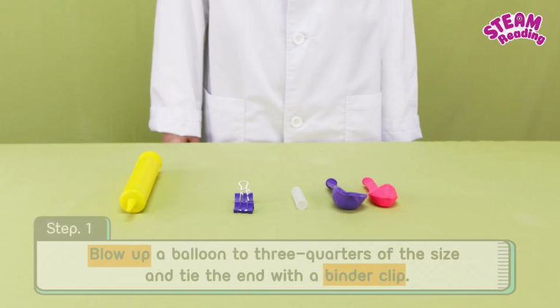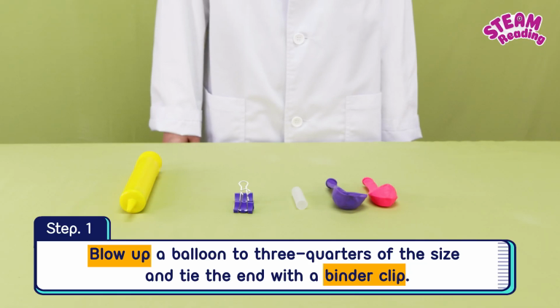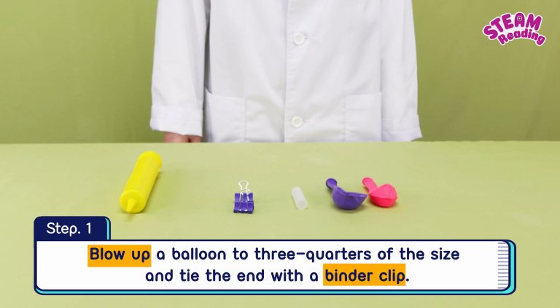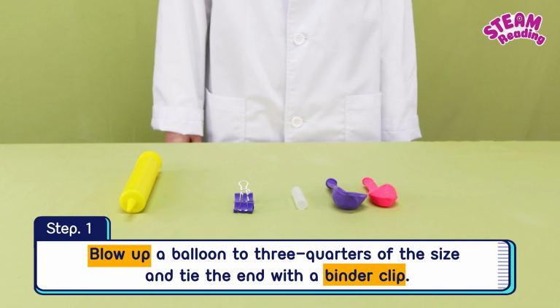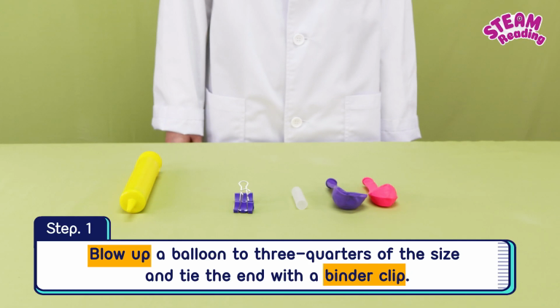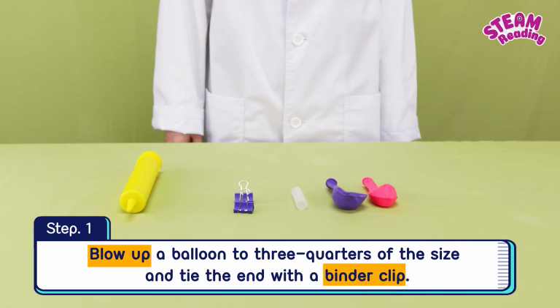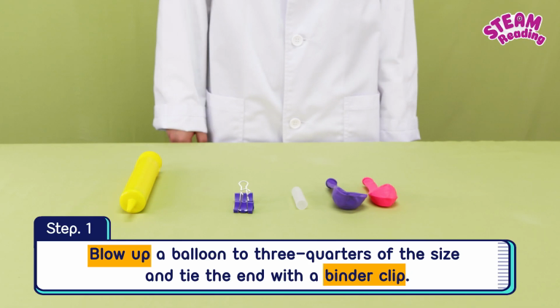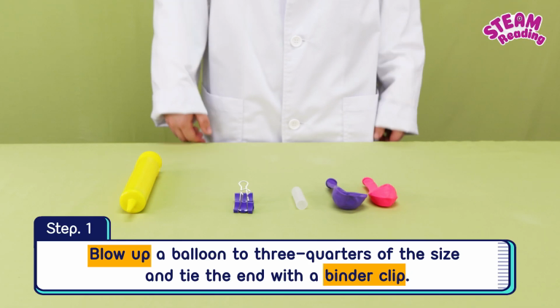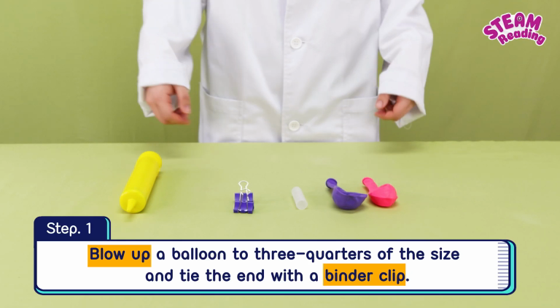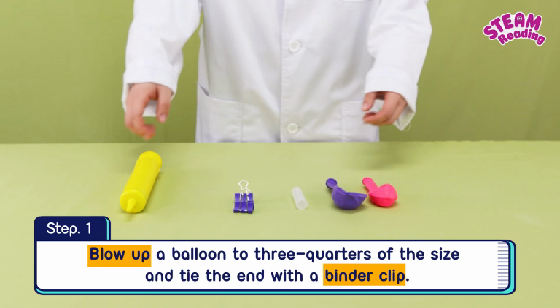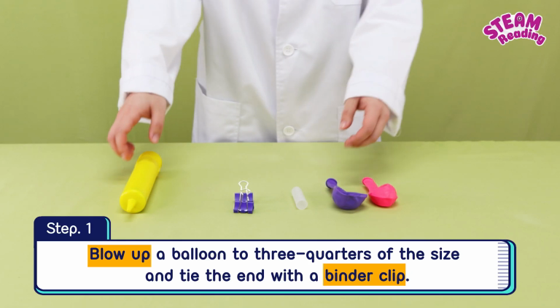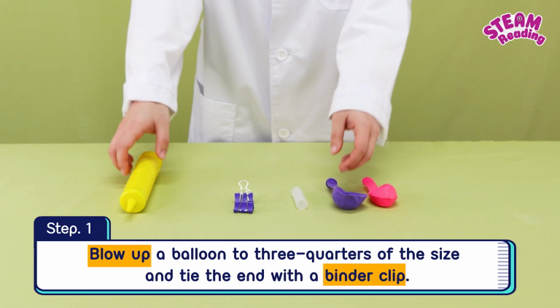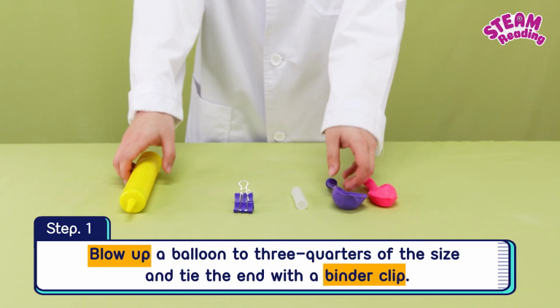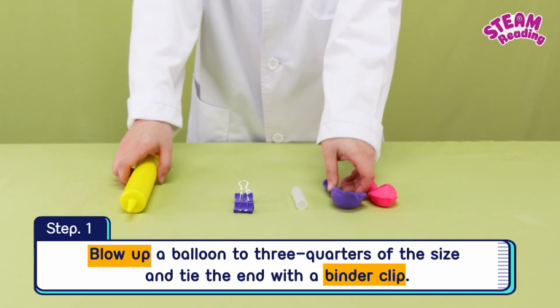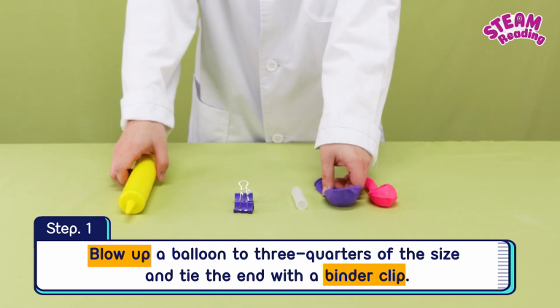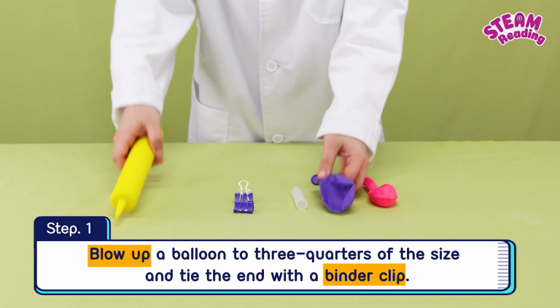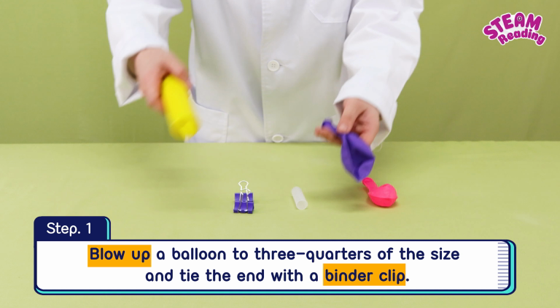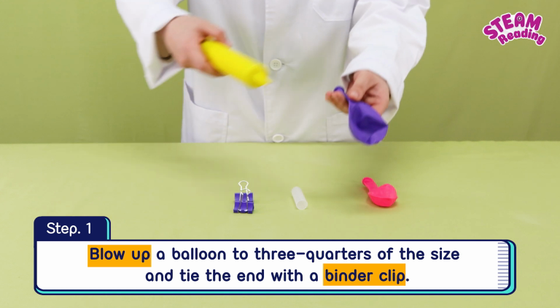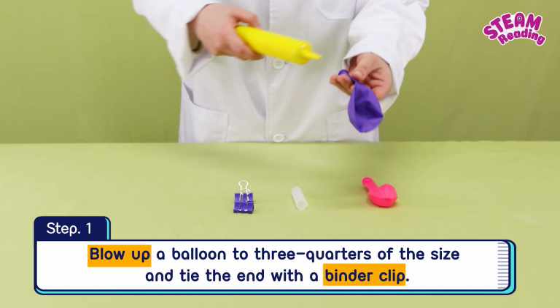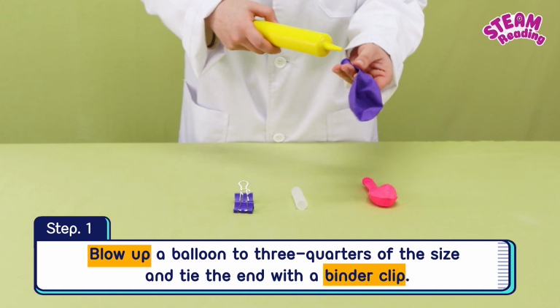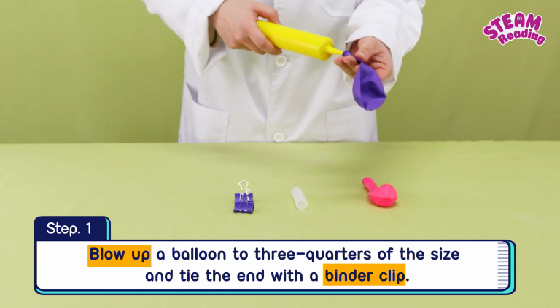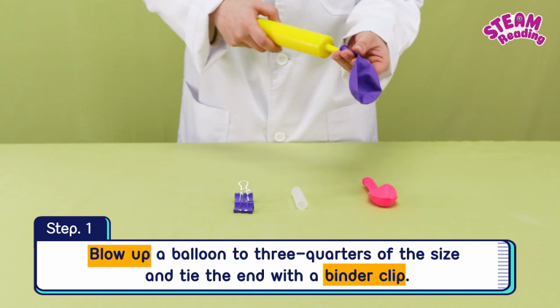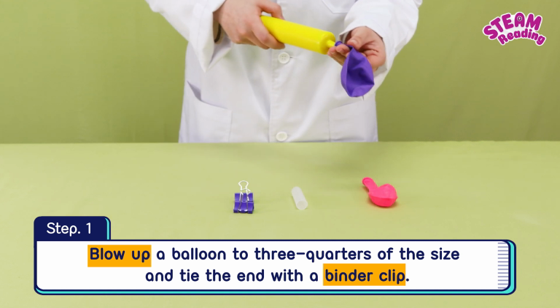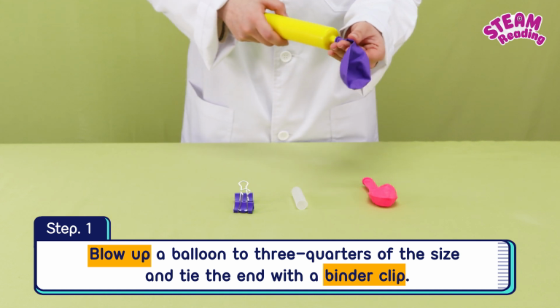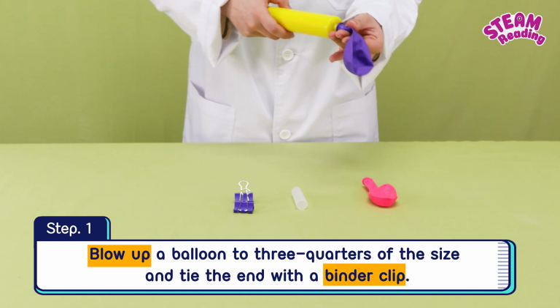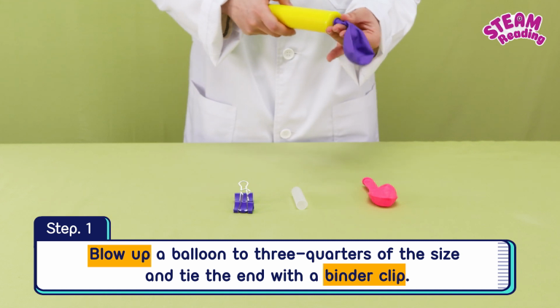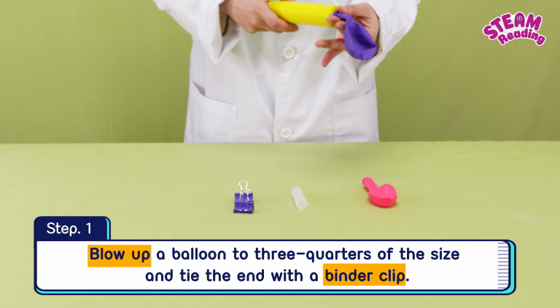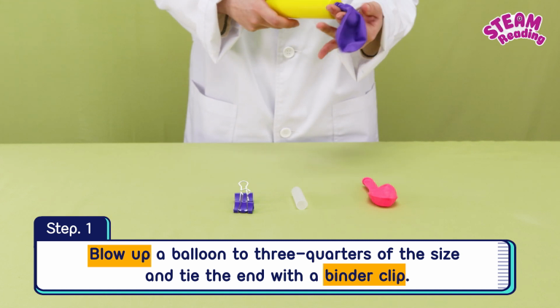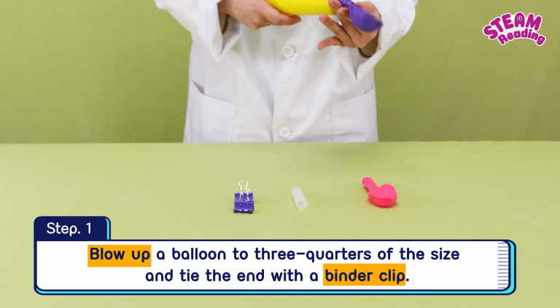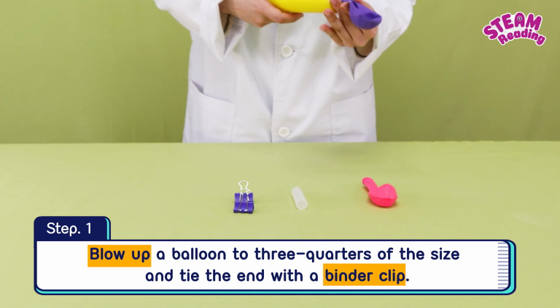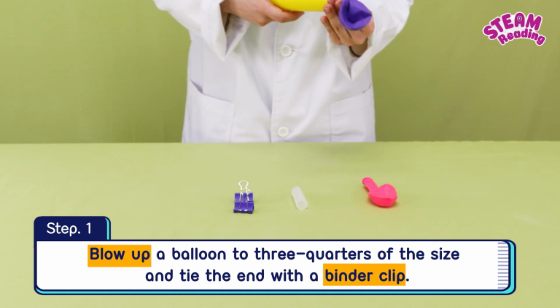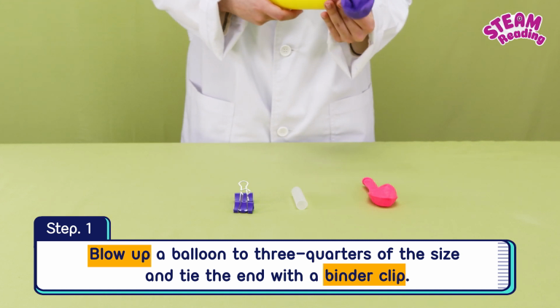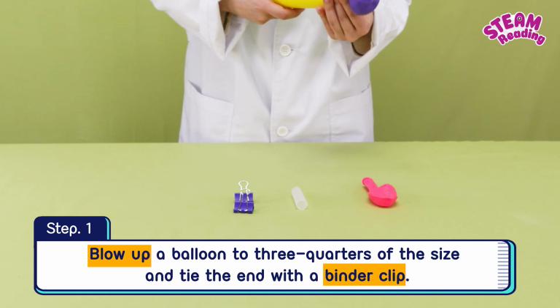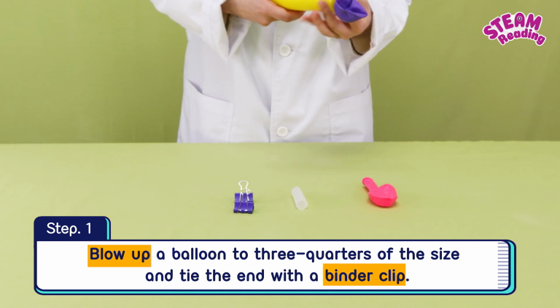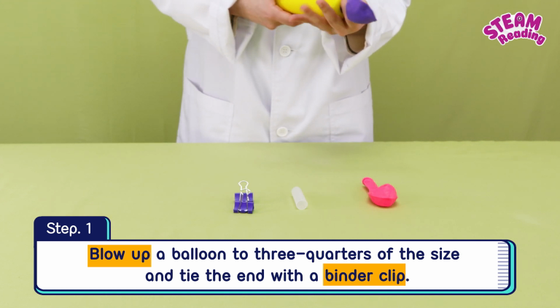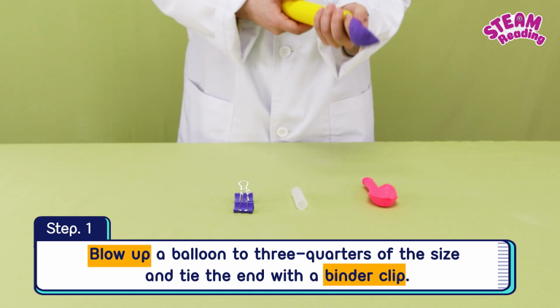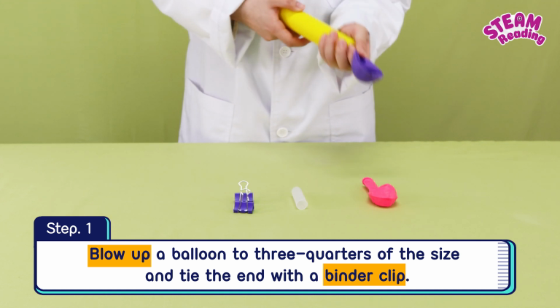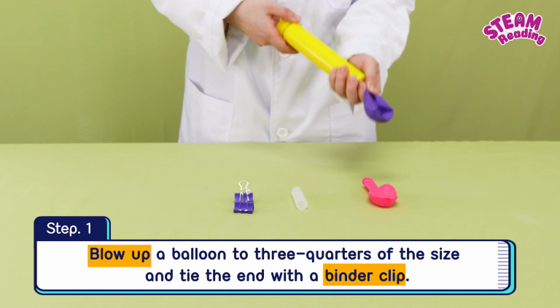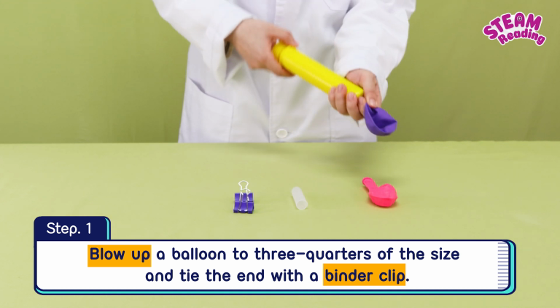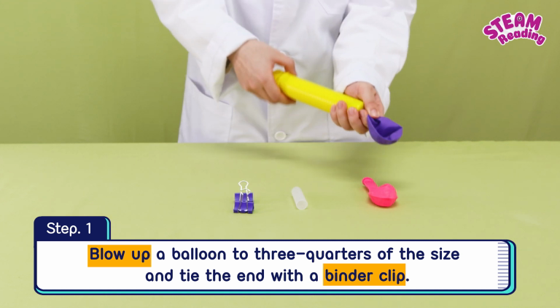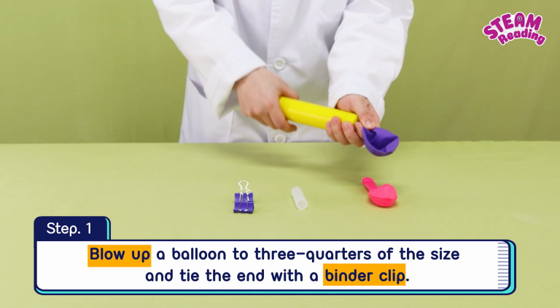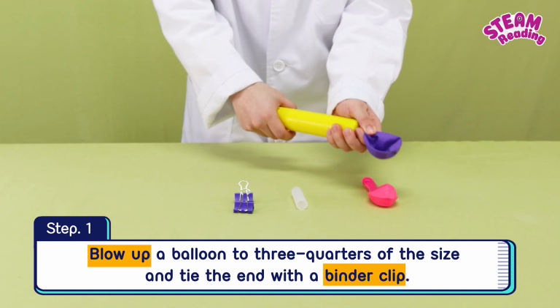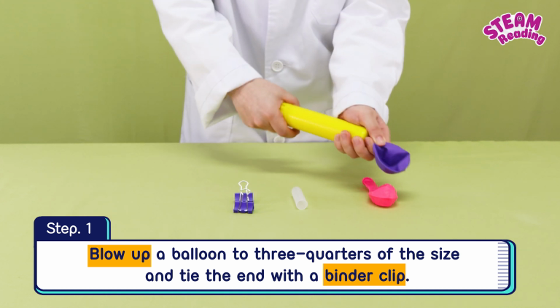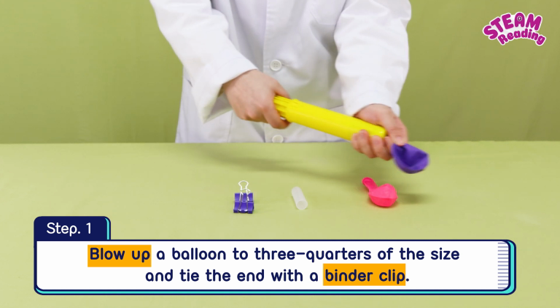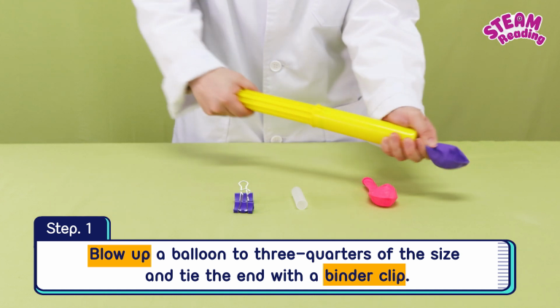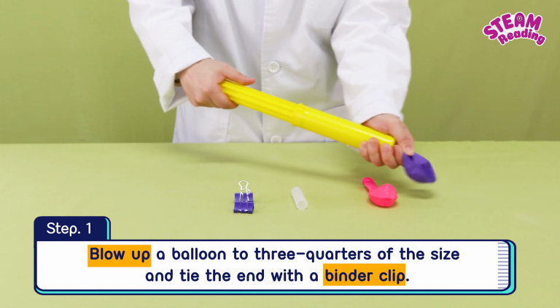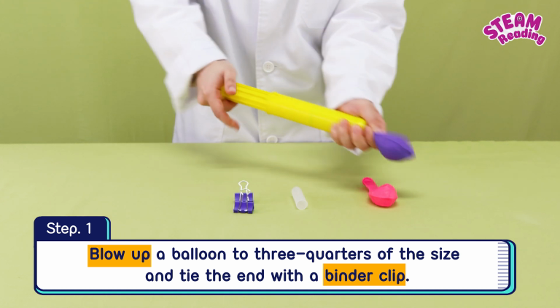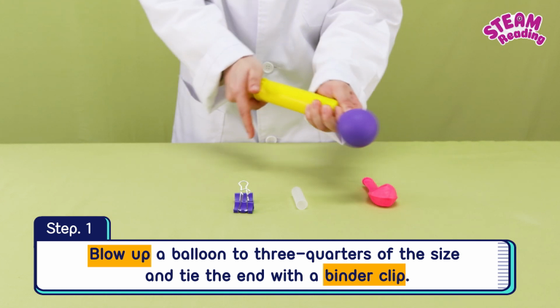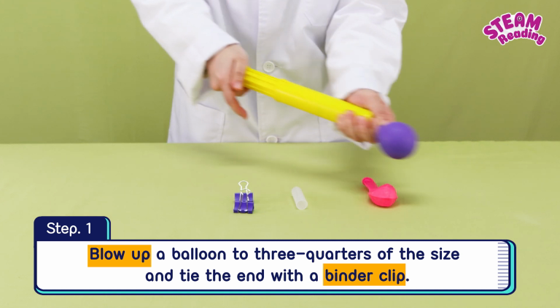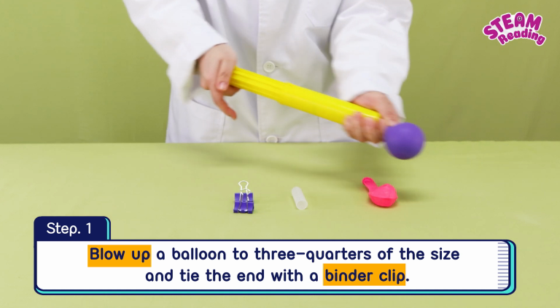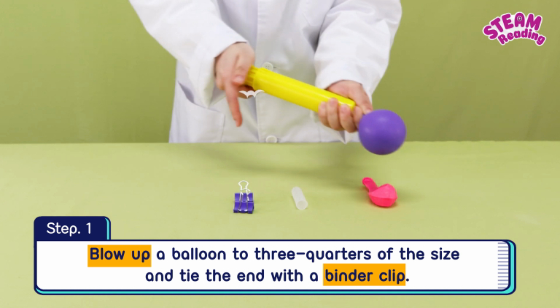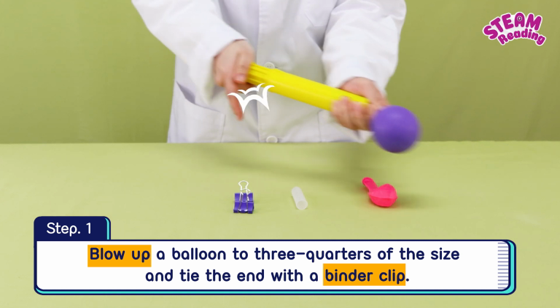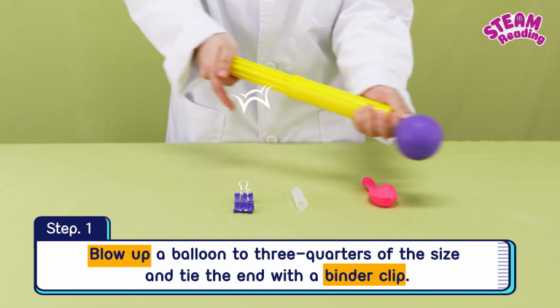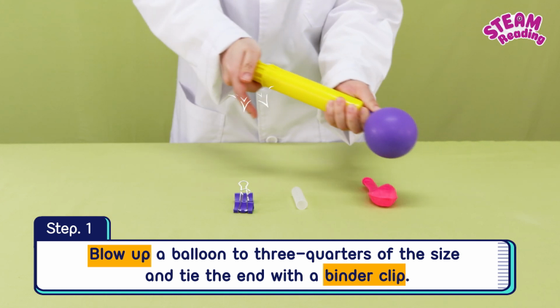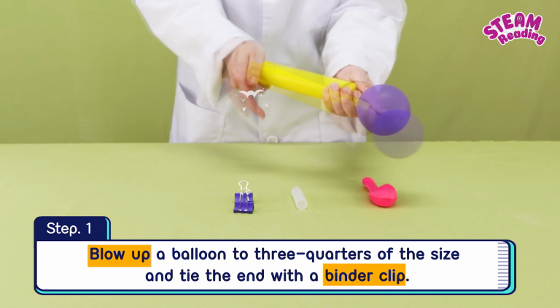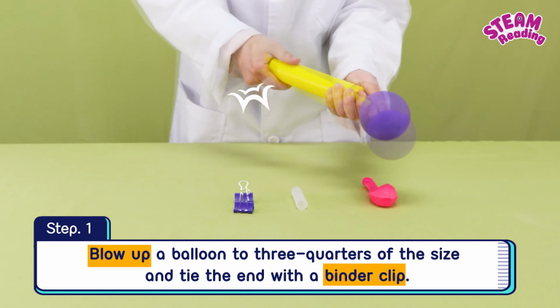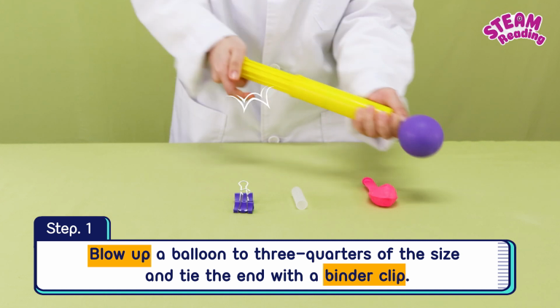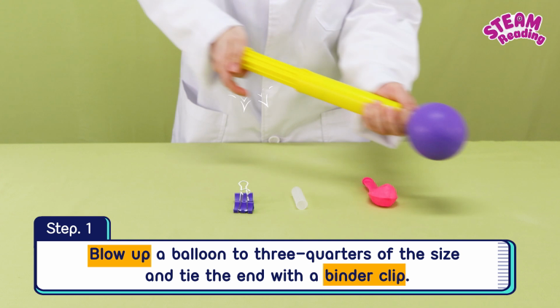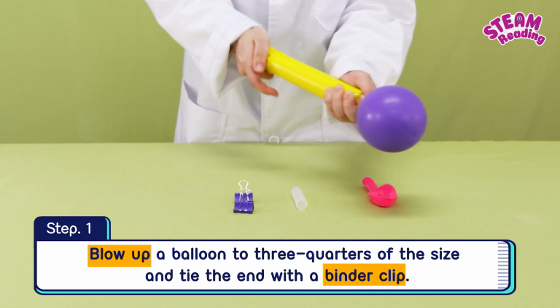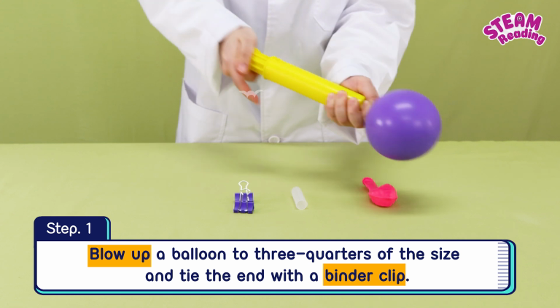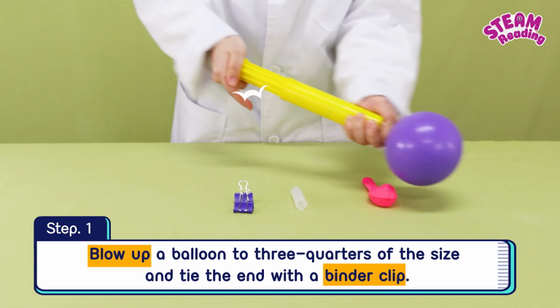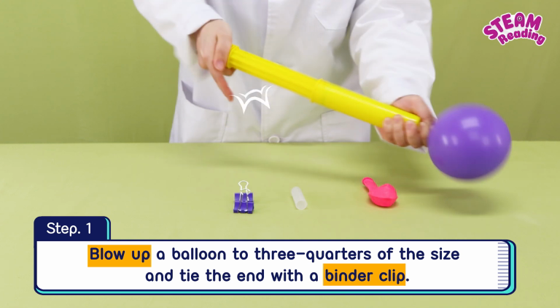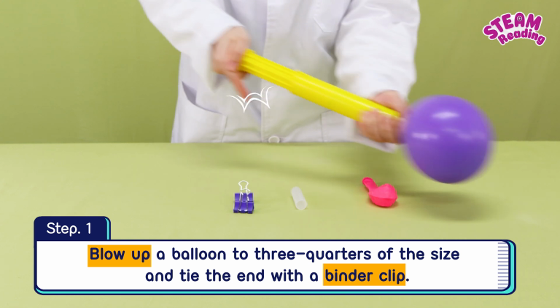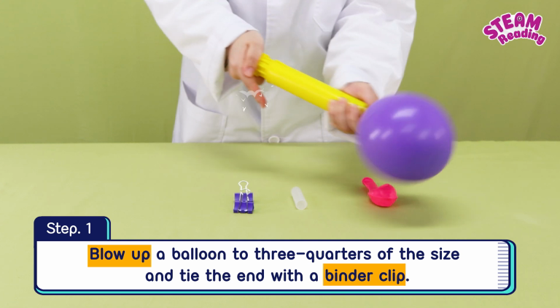Step 1. Blow up a balloon to three-quarters of its size and tie the end with a binder clip.